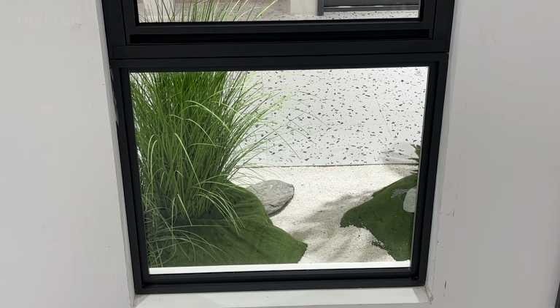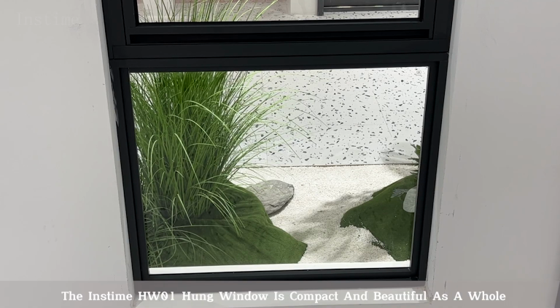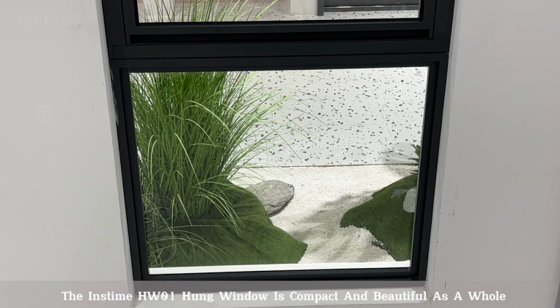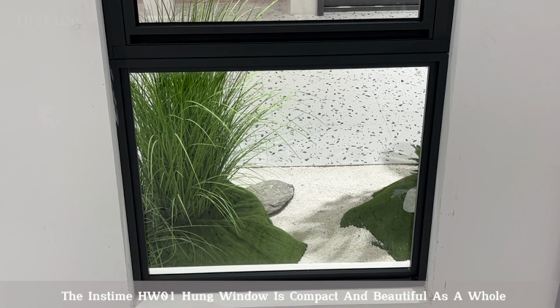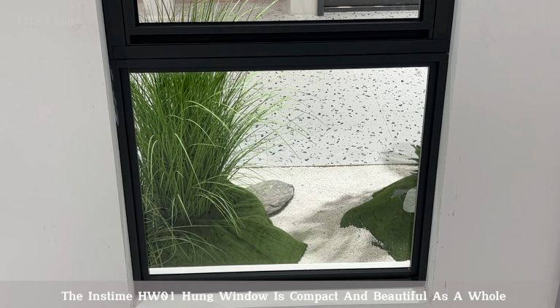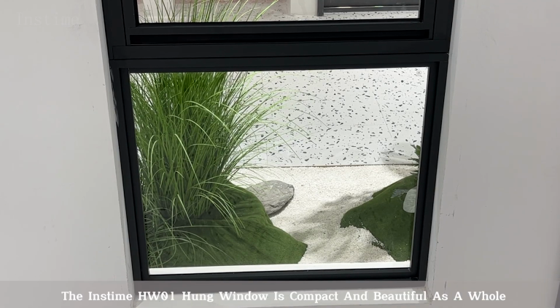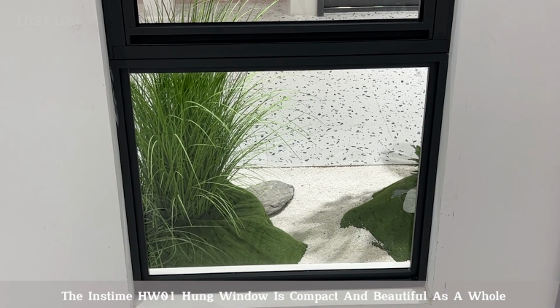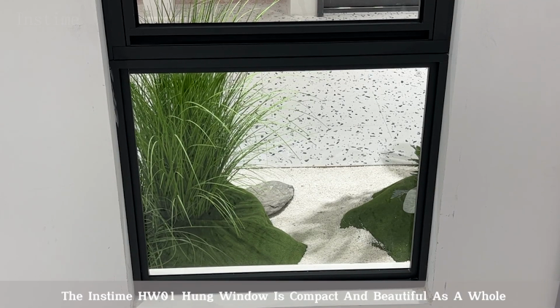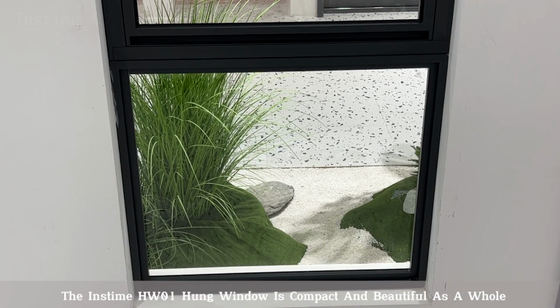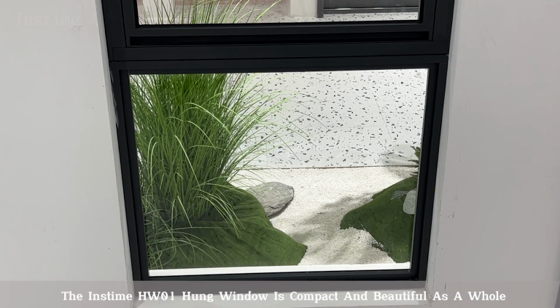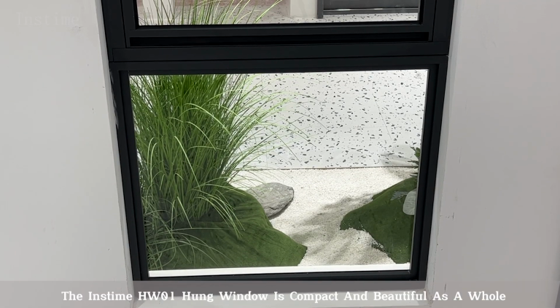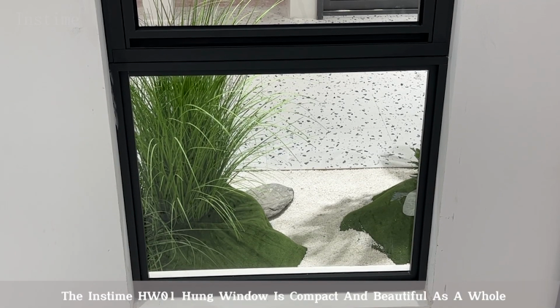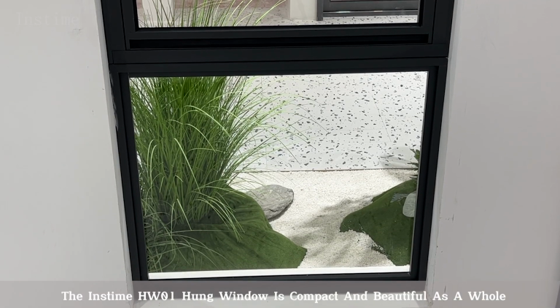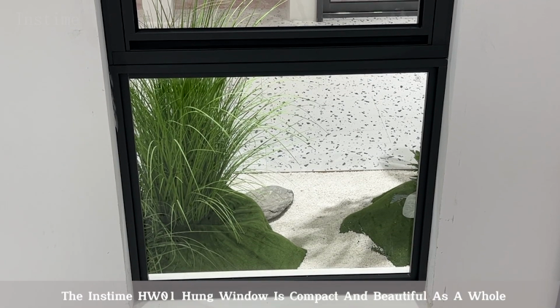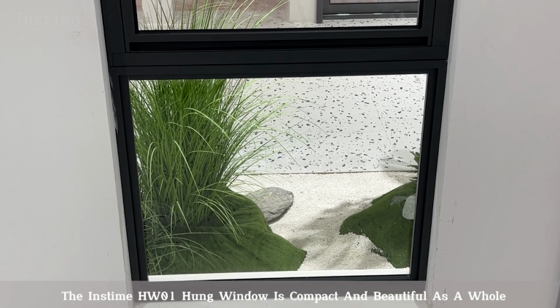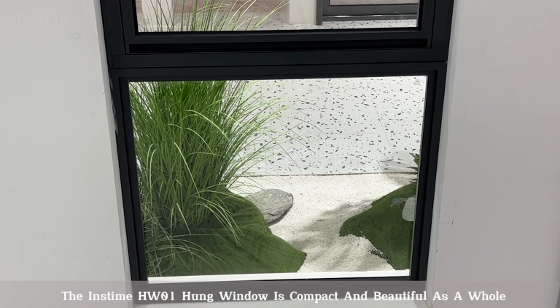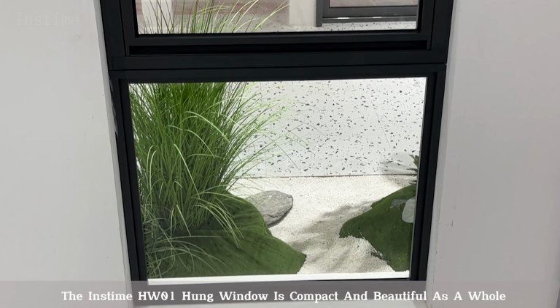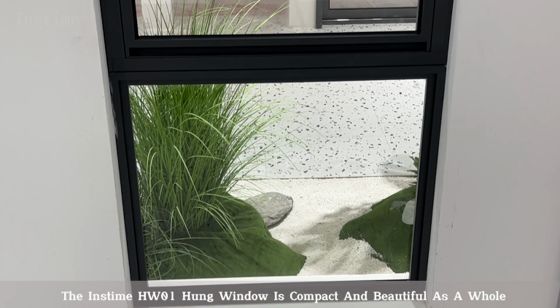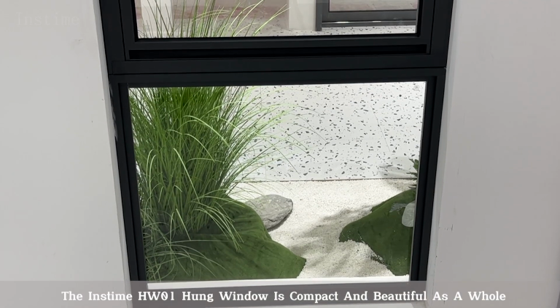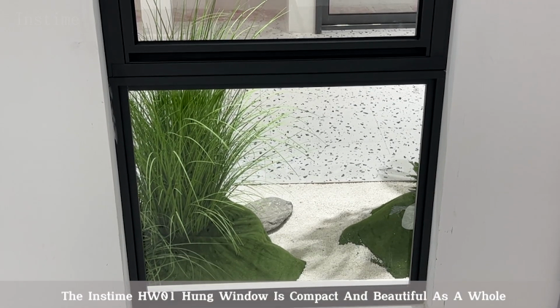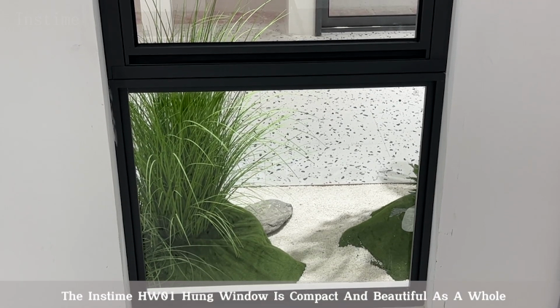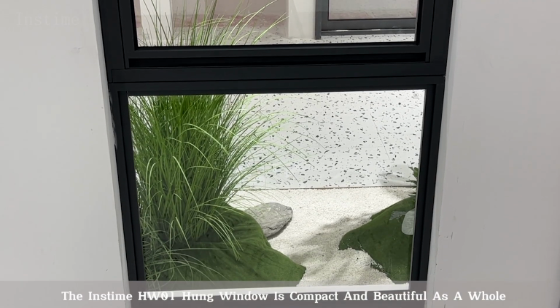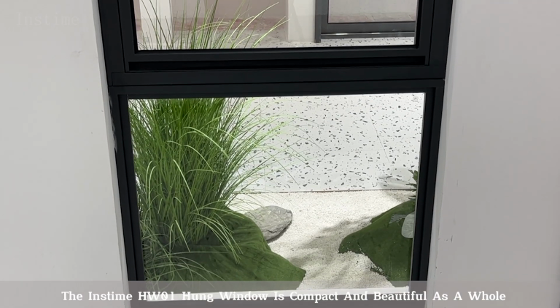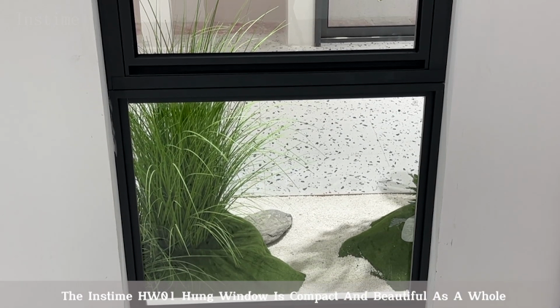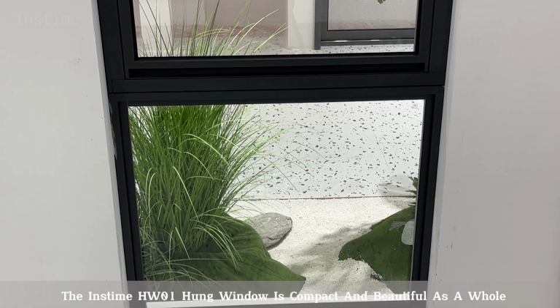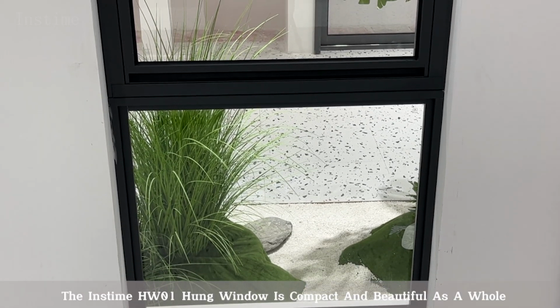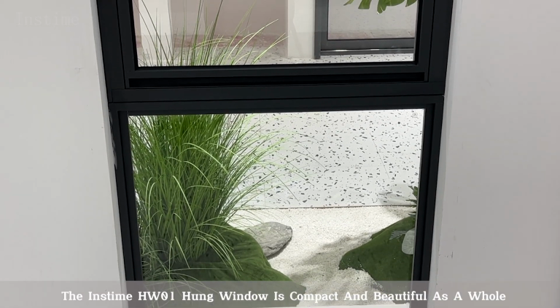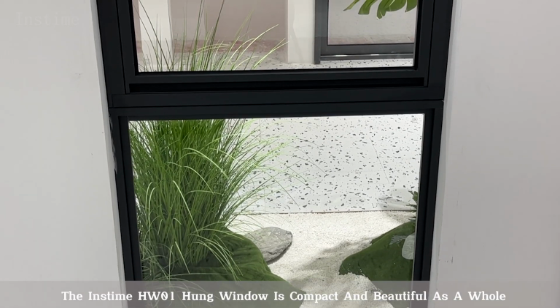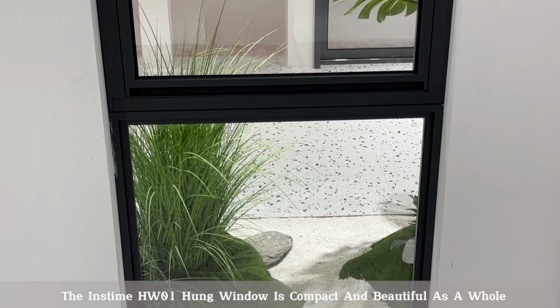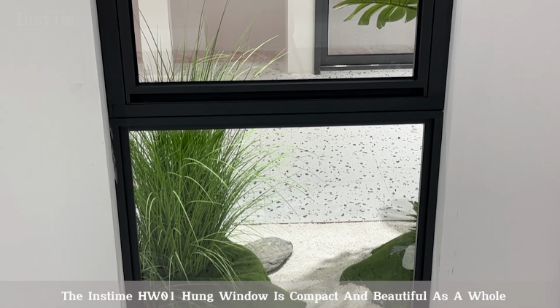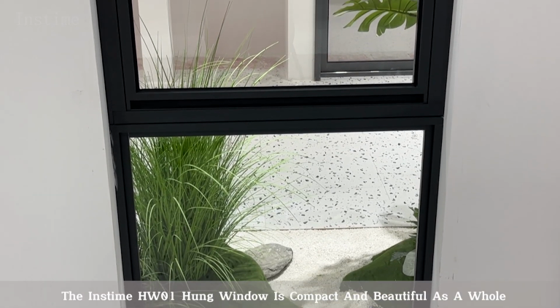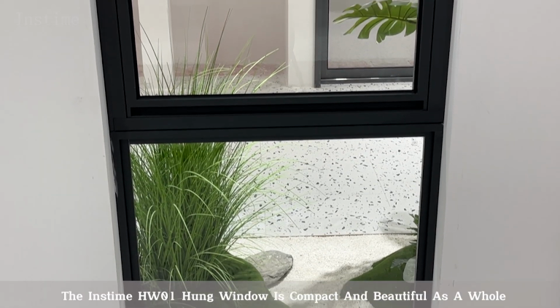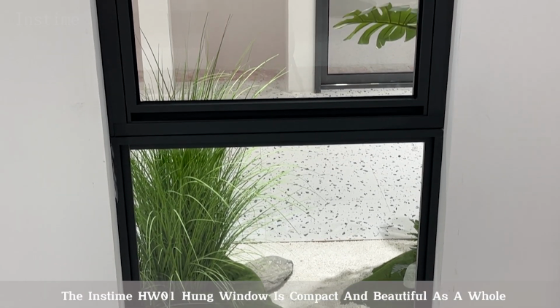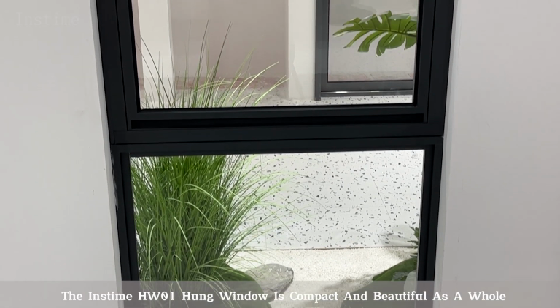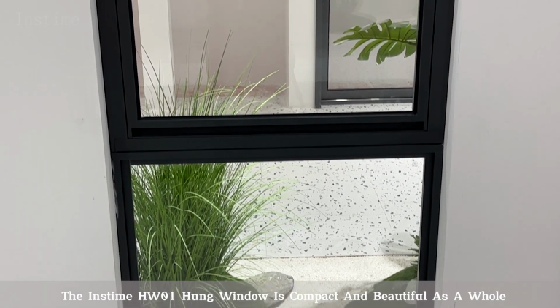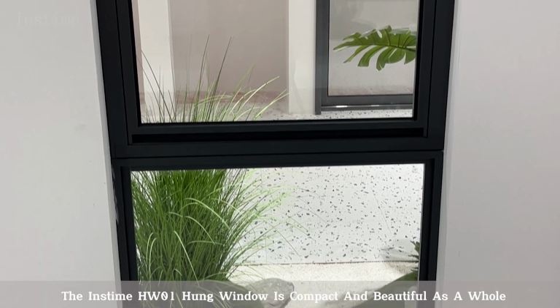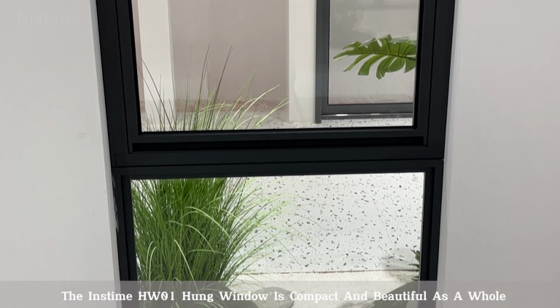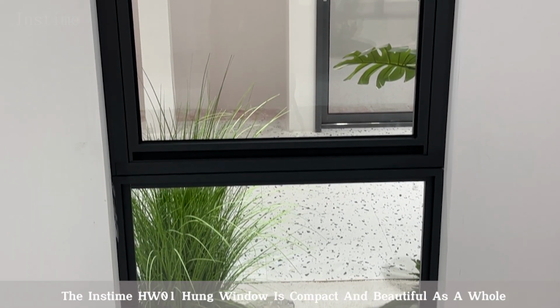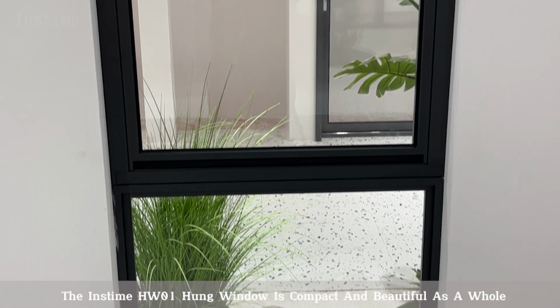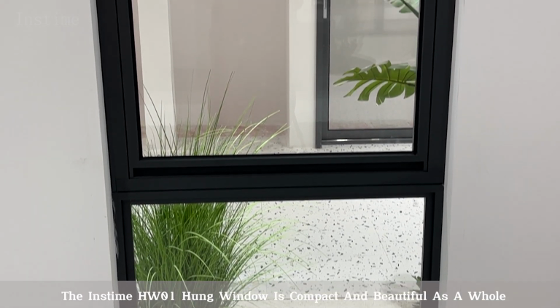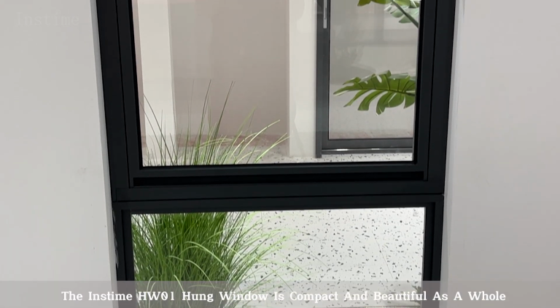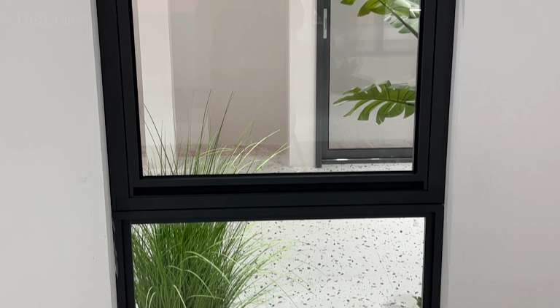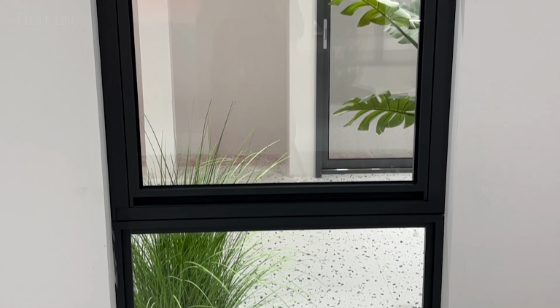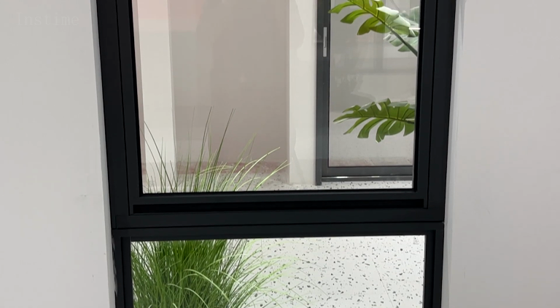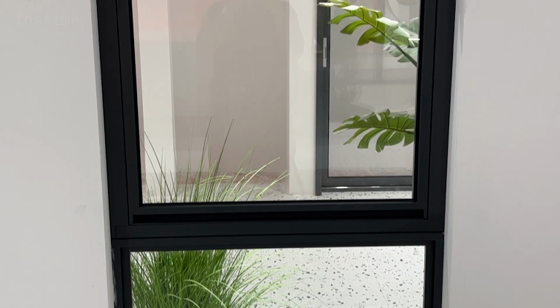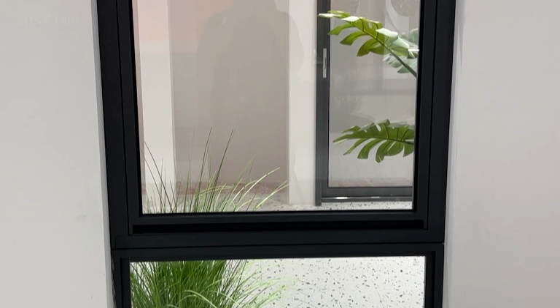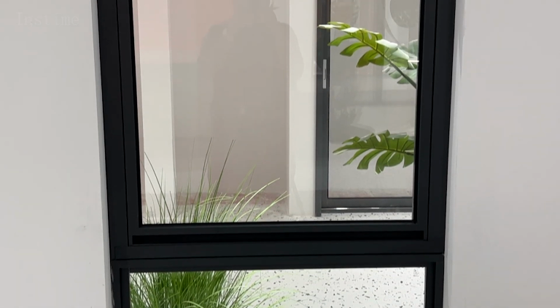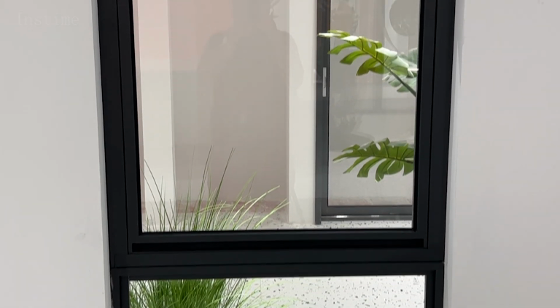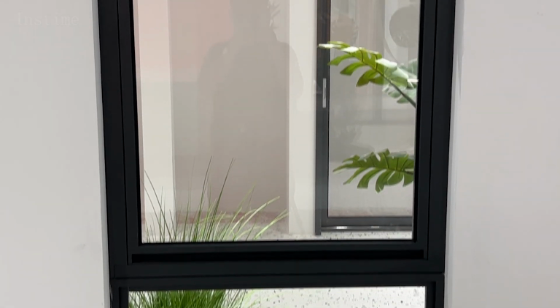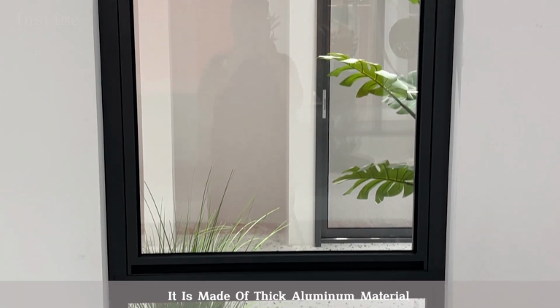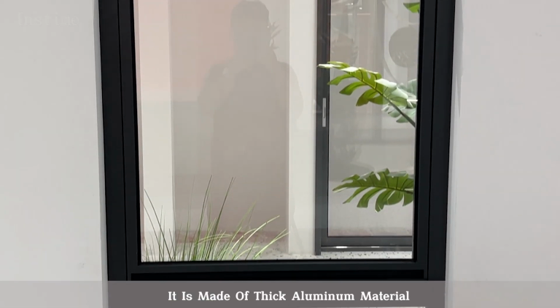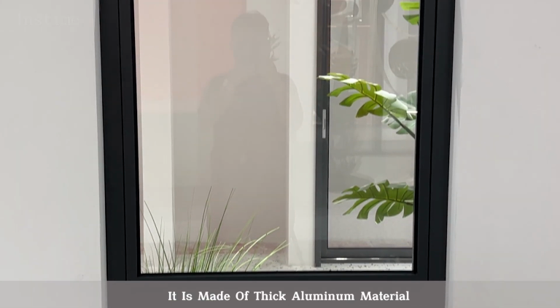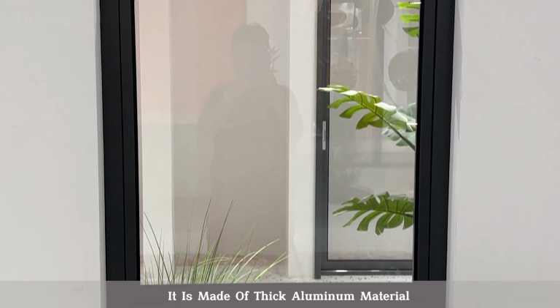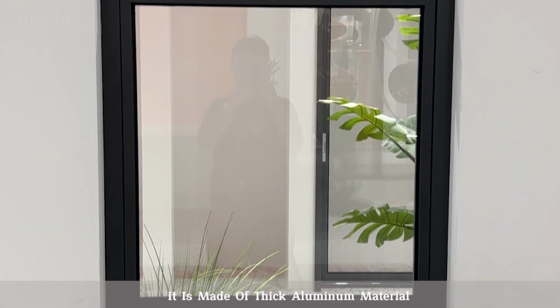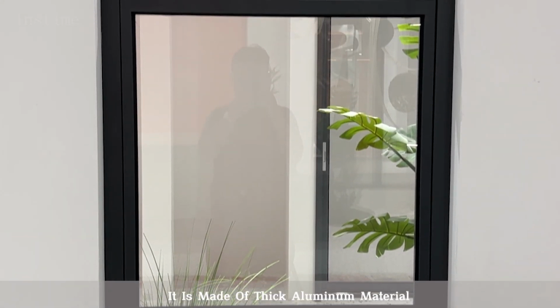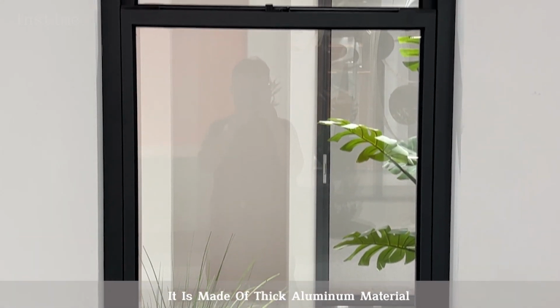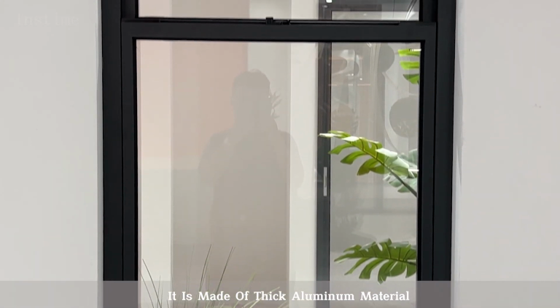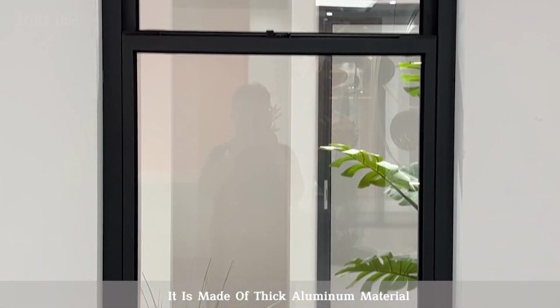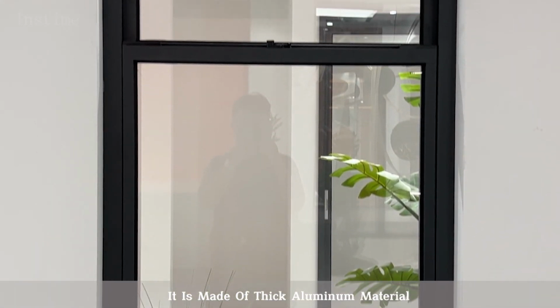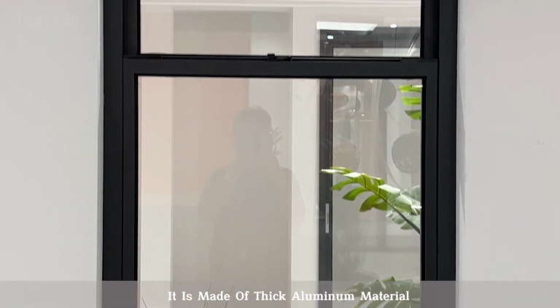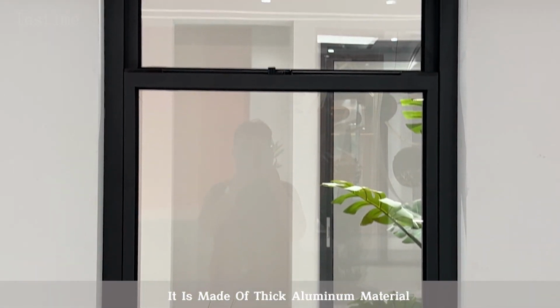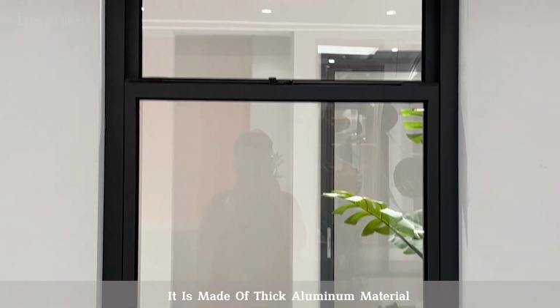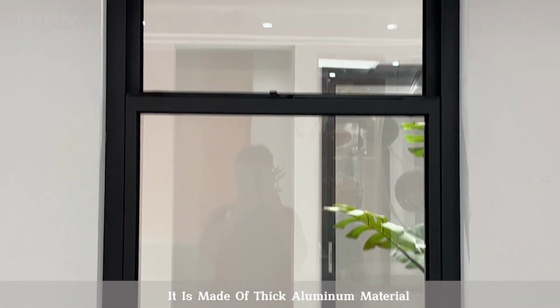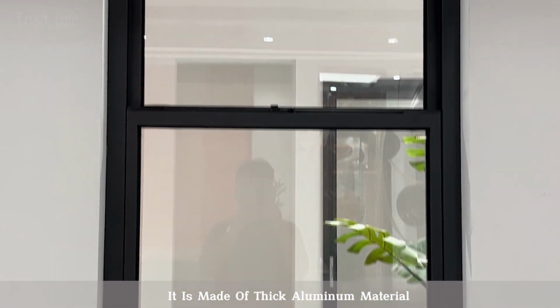The Inztime HW01 Hung Window is compact and beautiful as a whole. It is made of thick aluminum material.